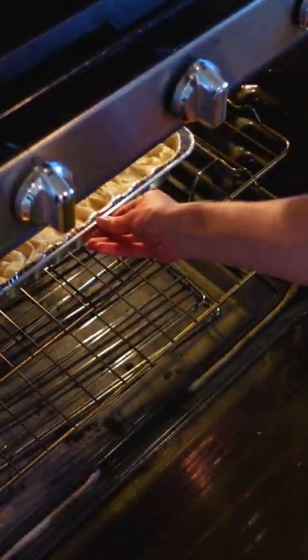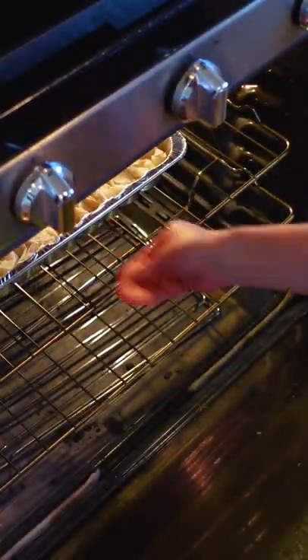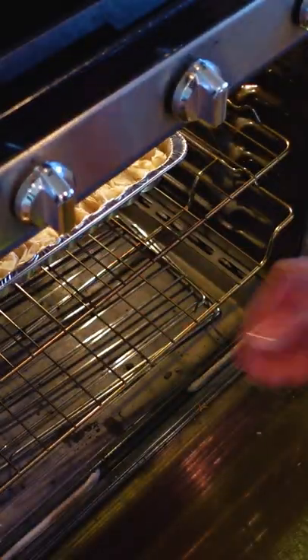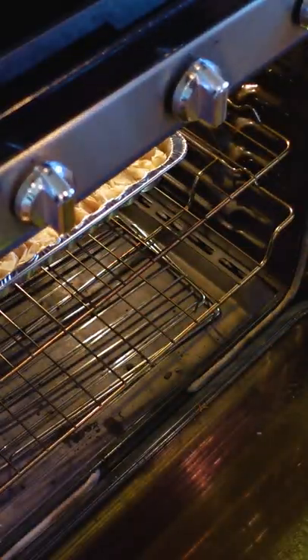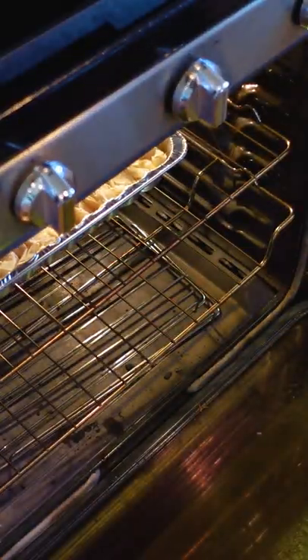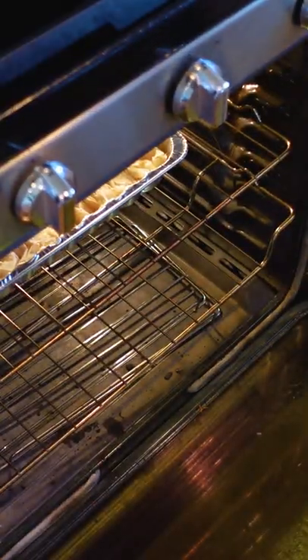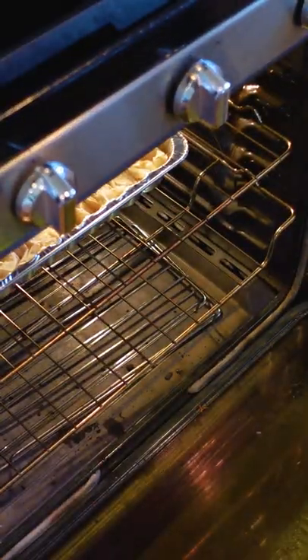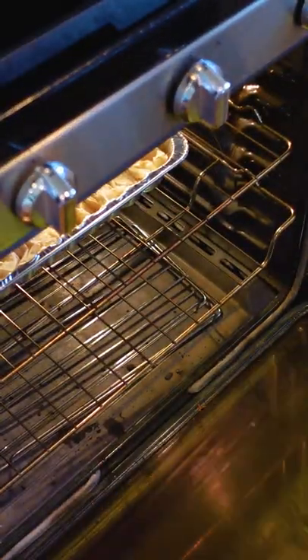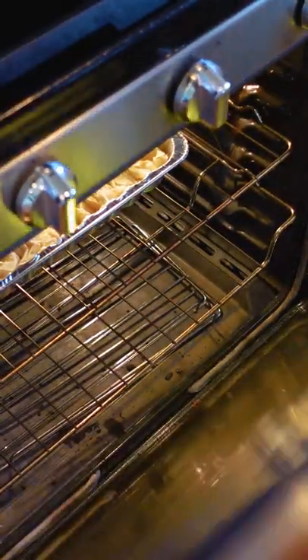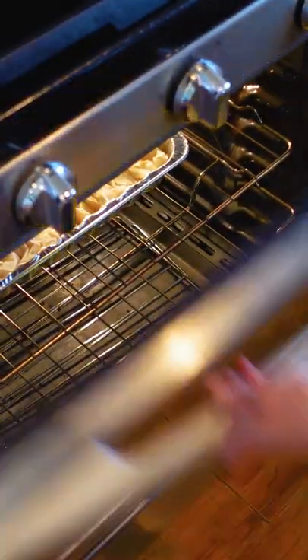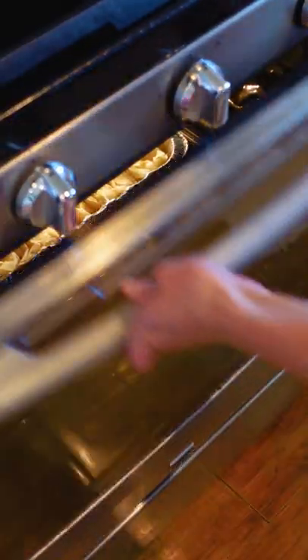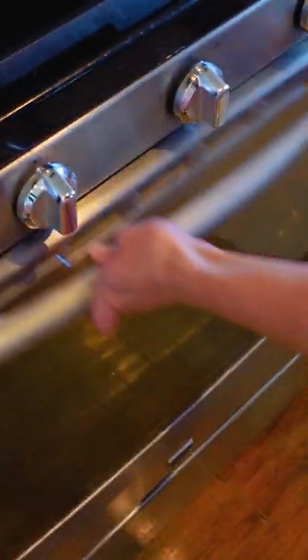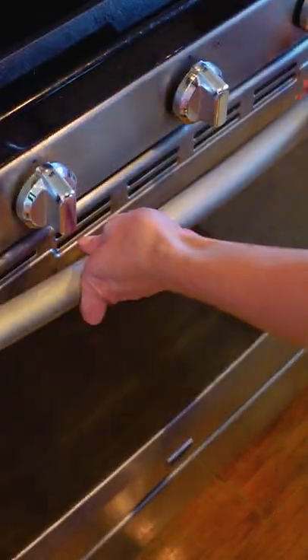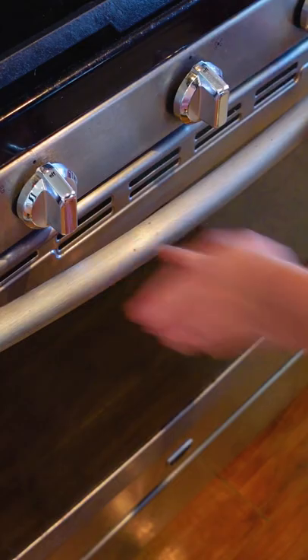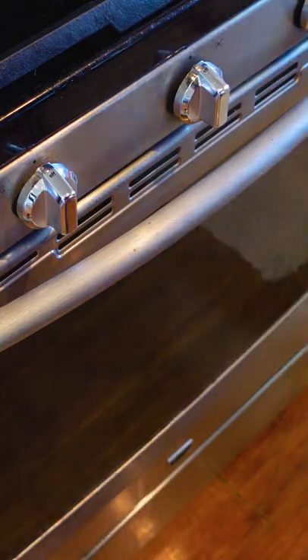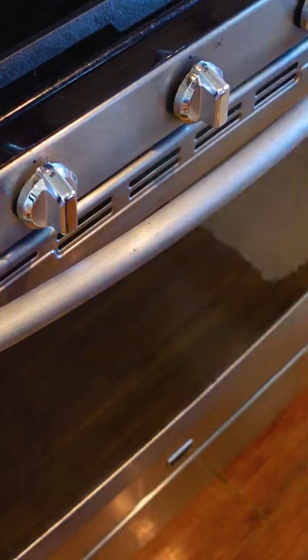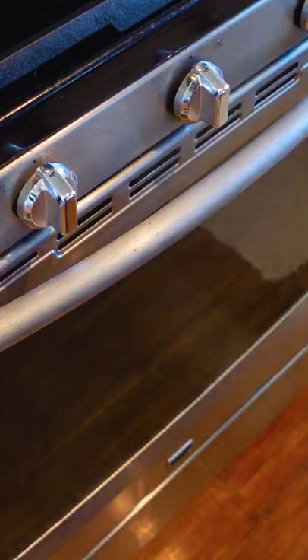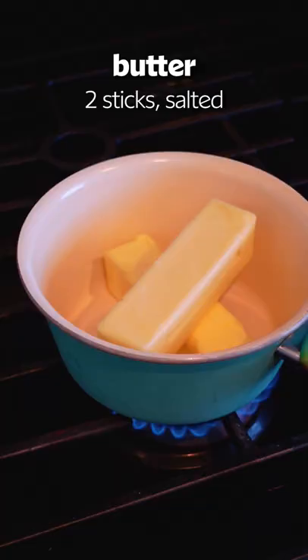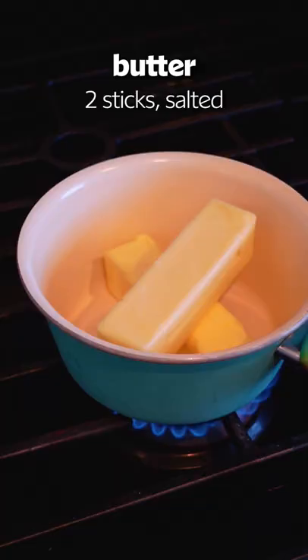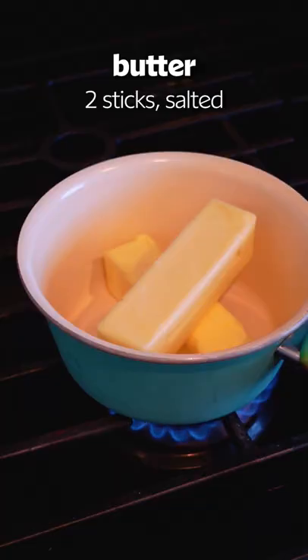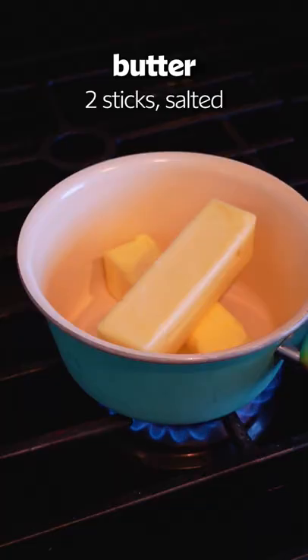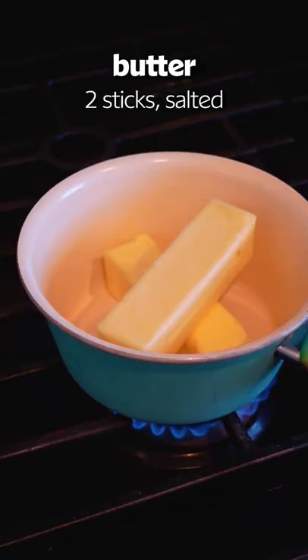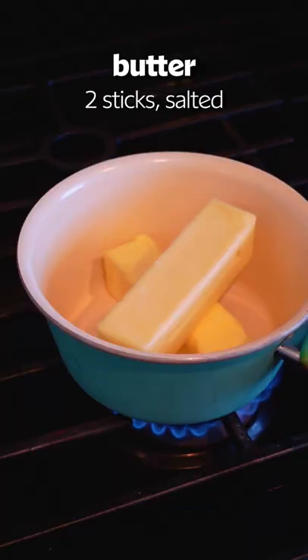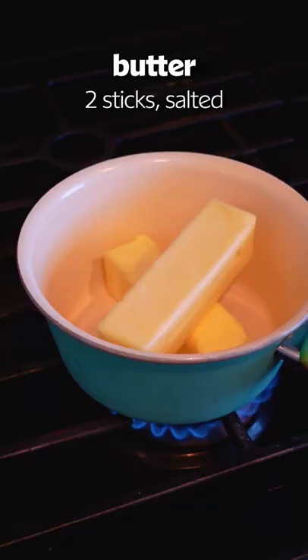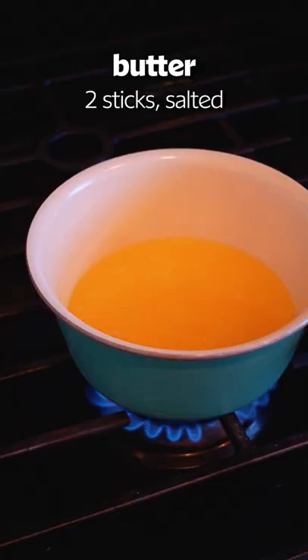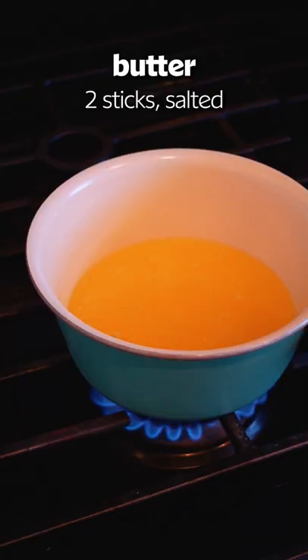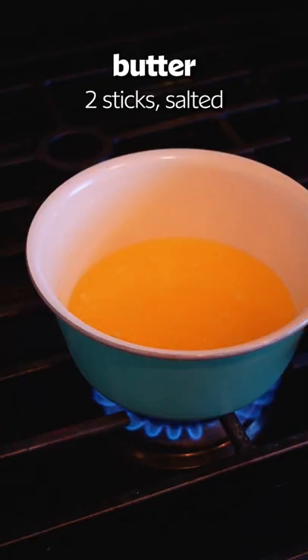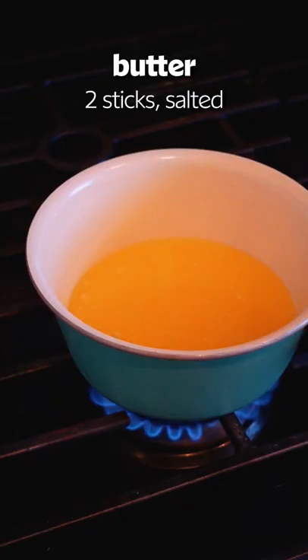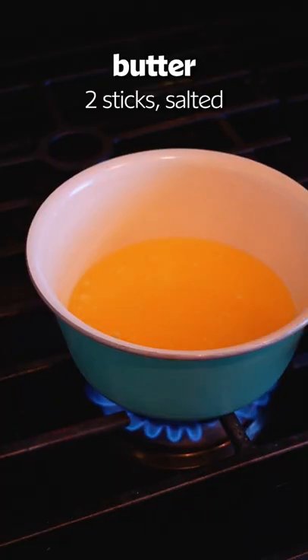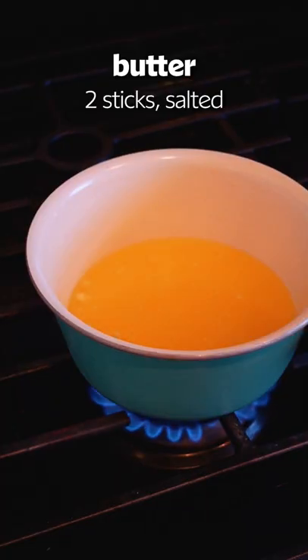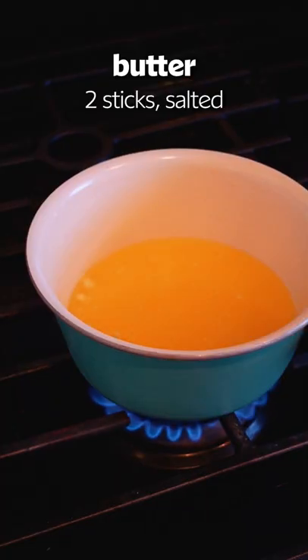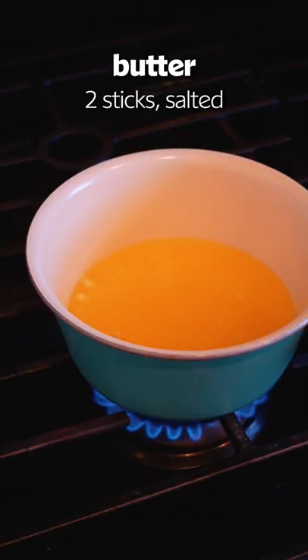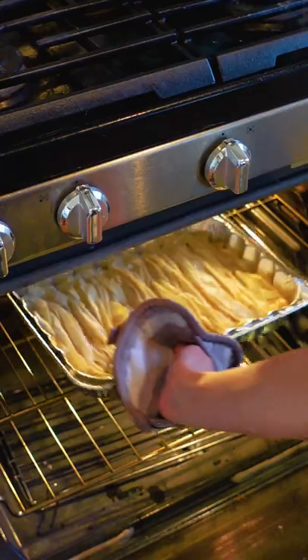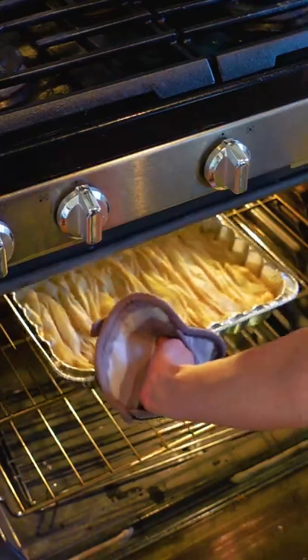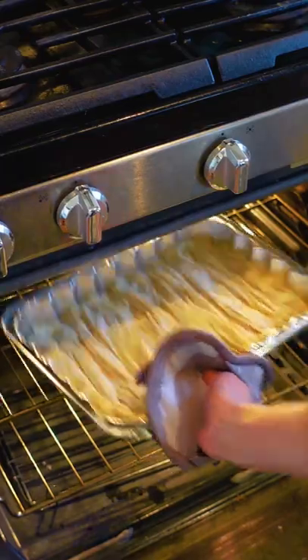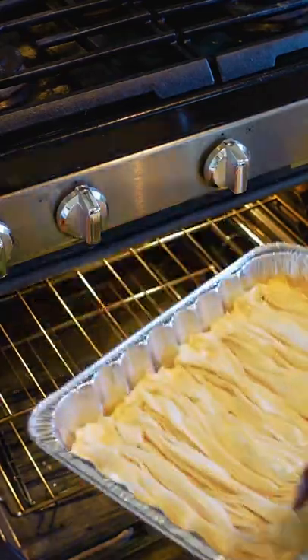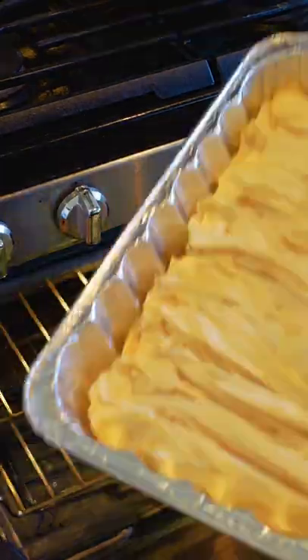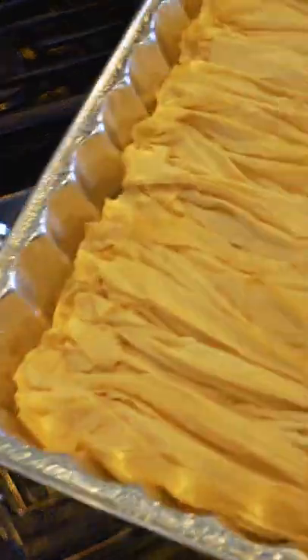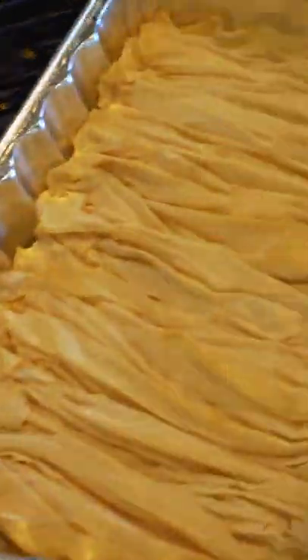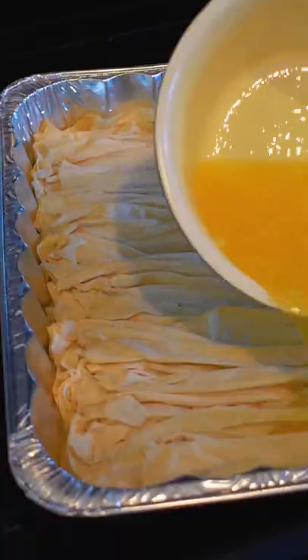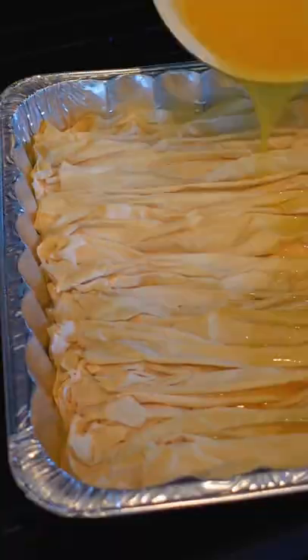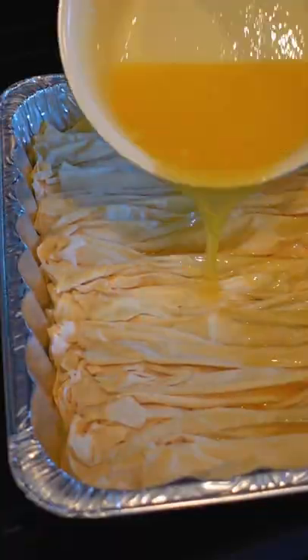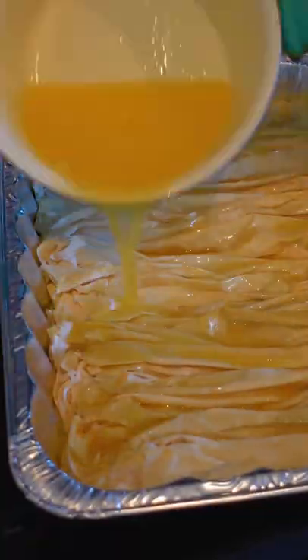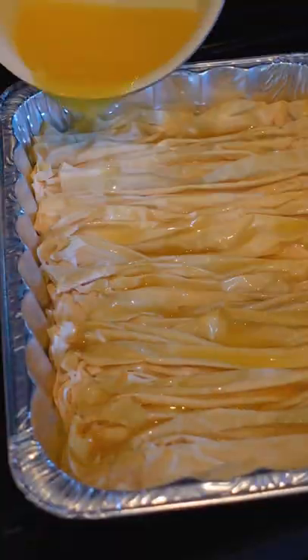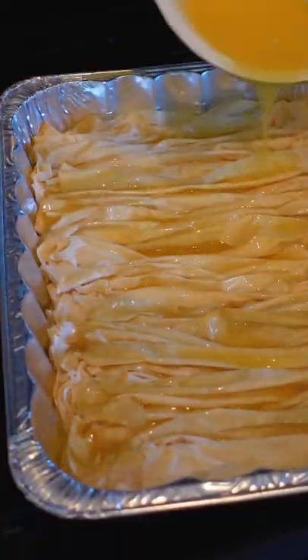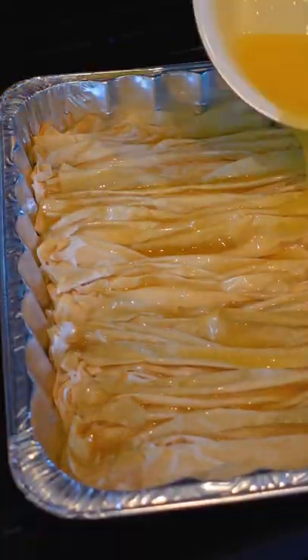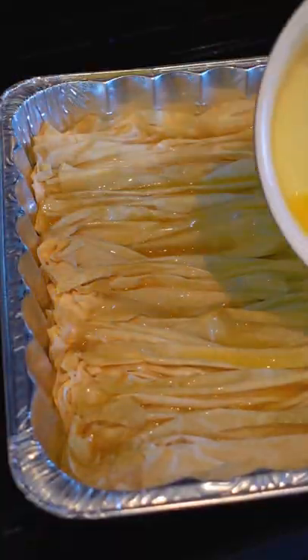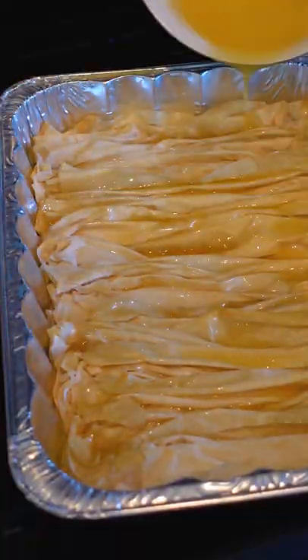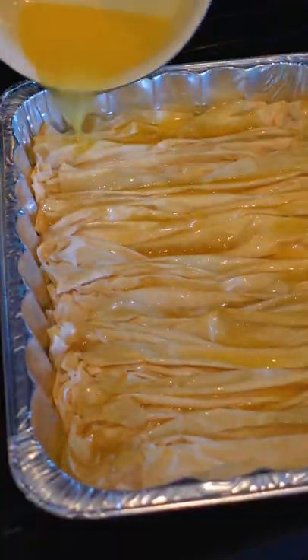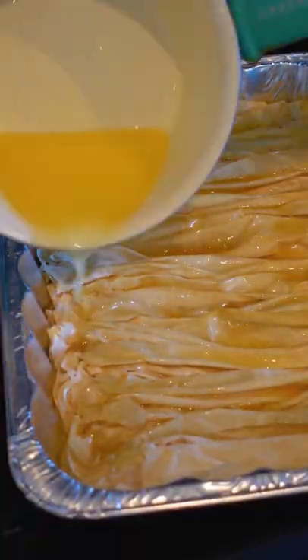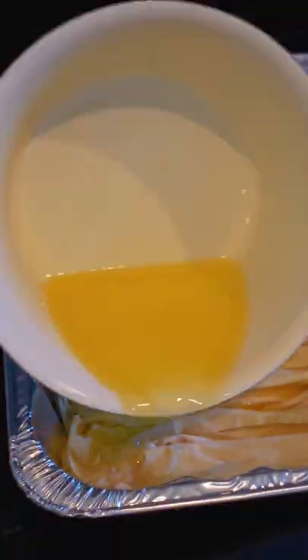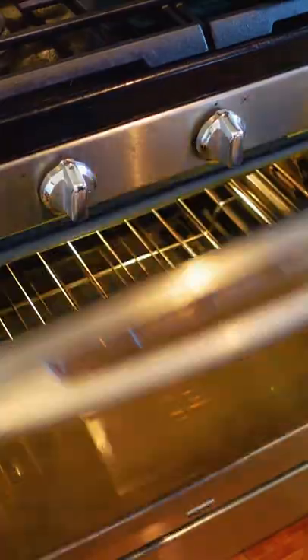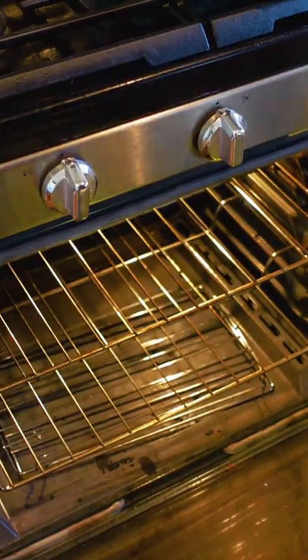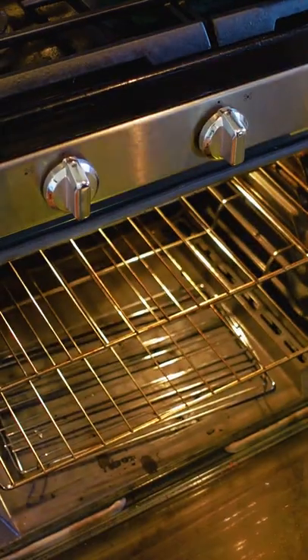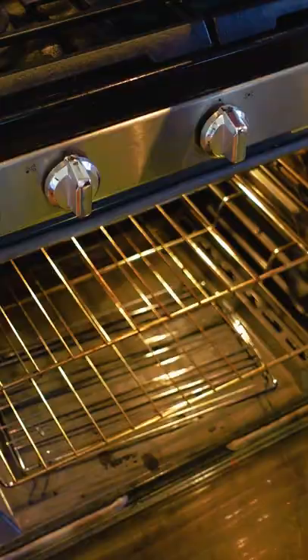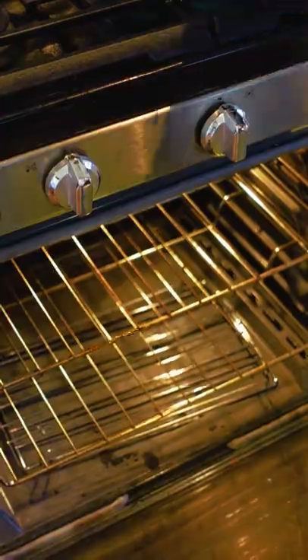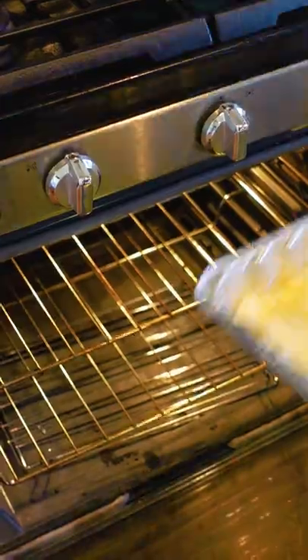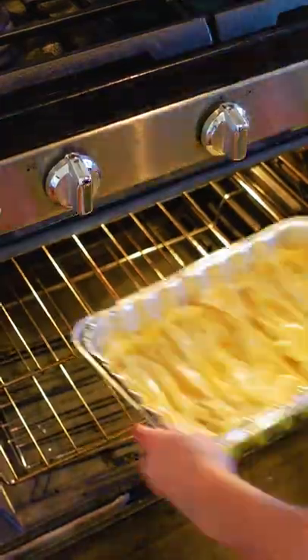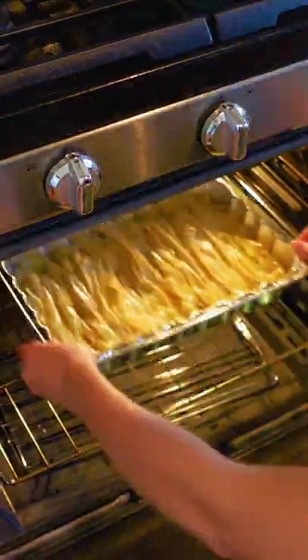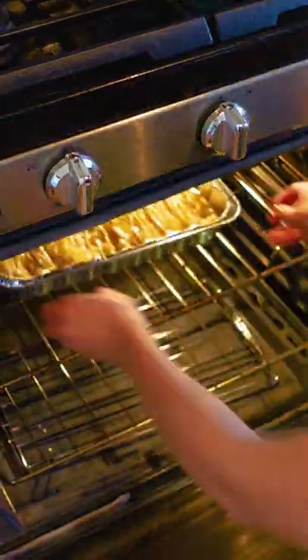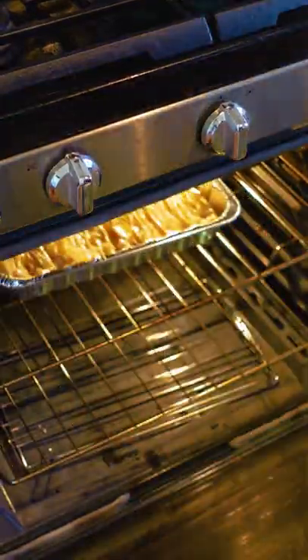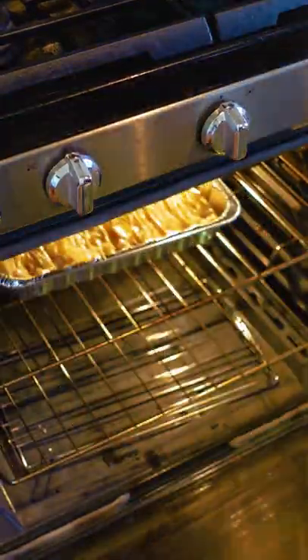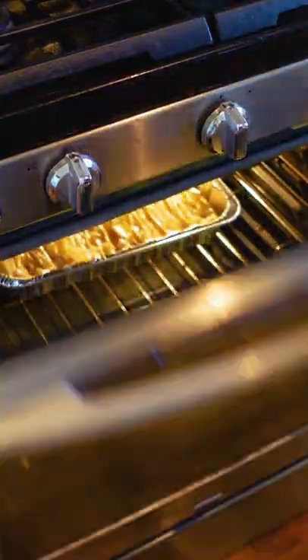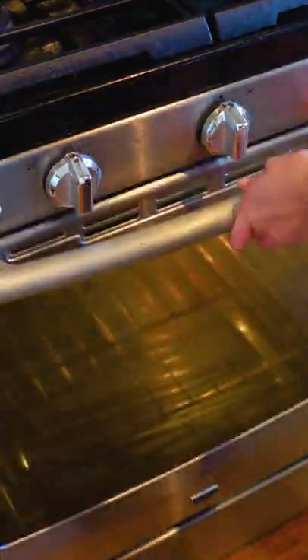This will bake for 10 minutes at 350, and in the meantime I'll melt two sticks of butter — I use salted. Pour that over top, then bake for another 10 minutes.